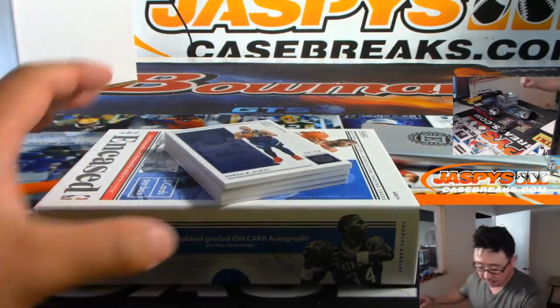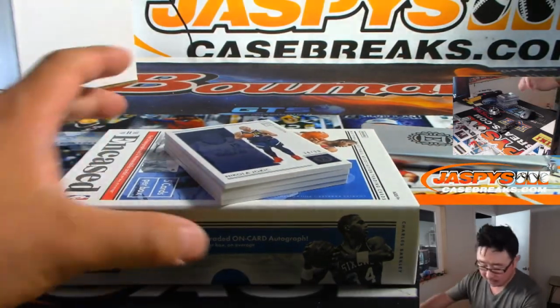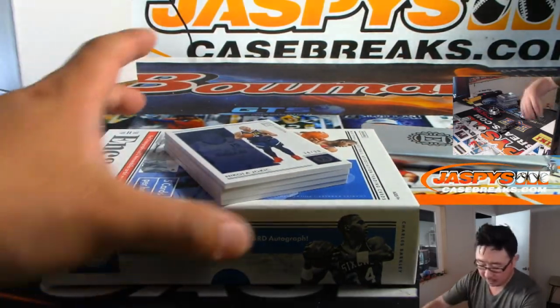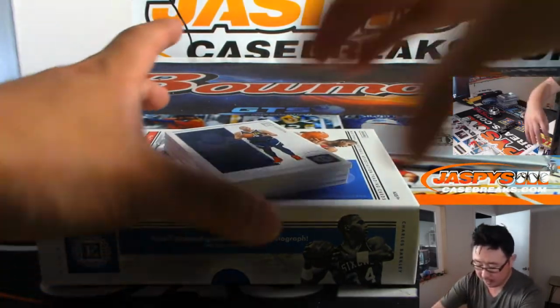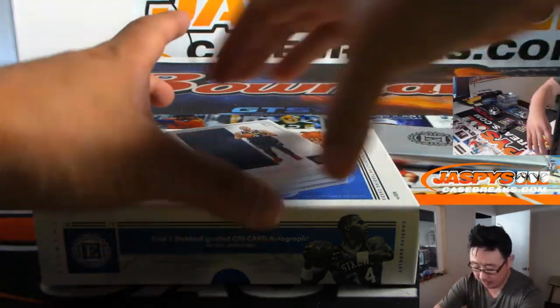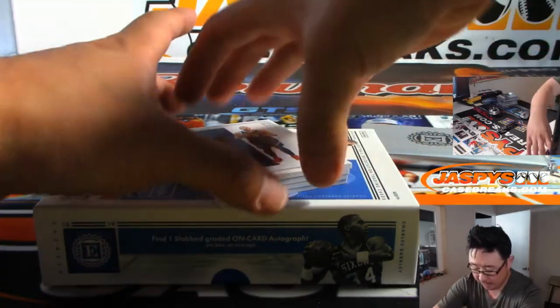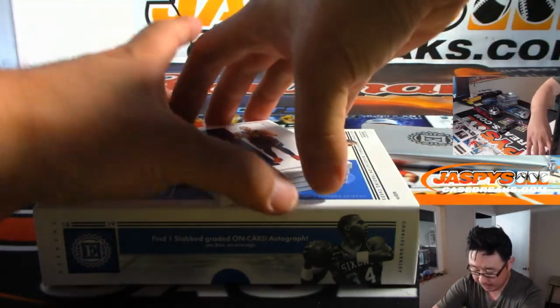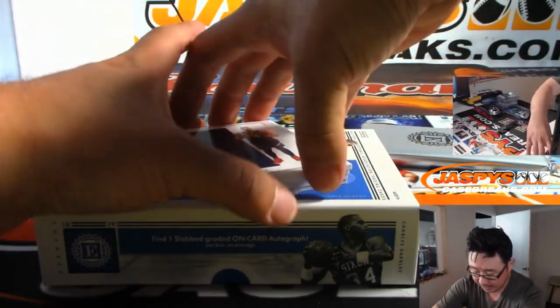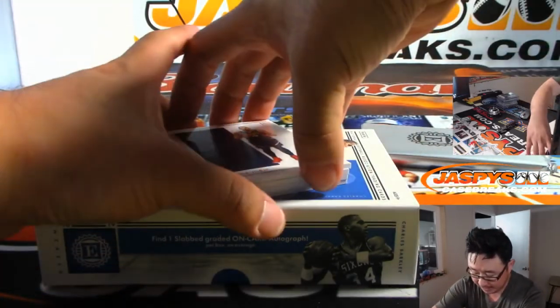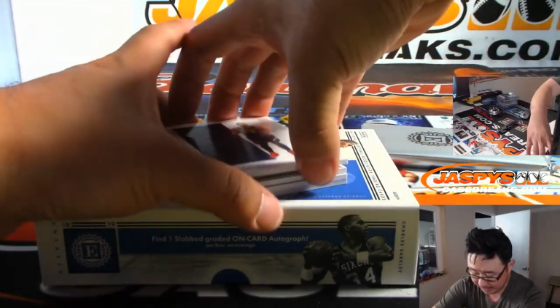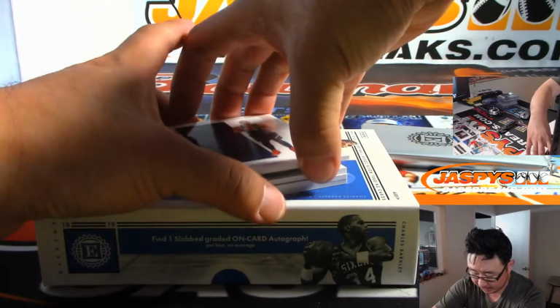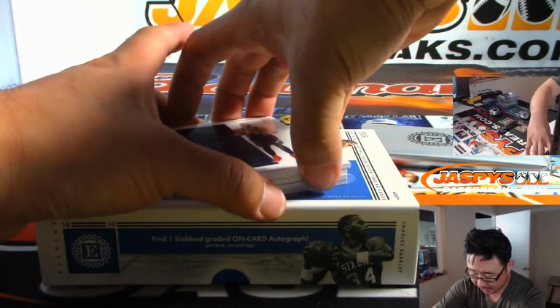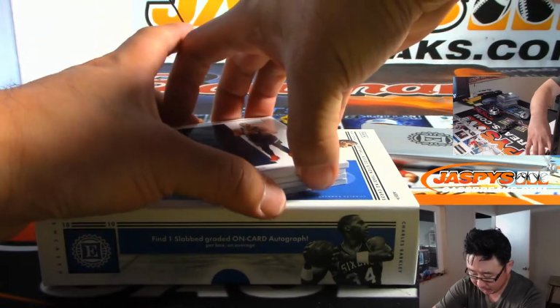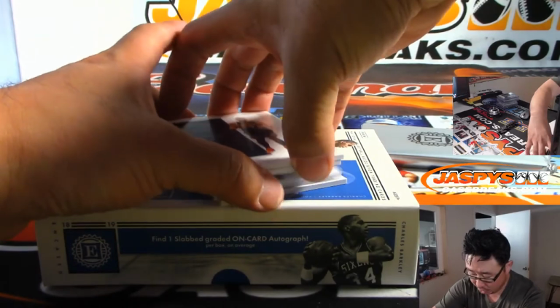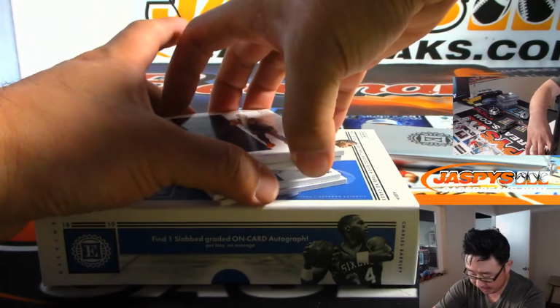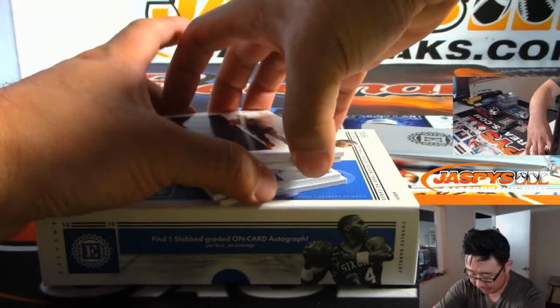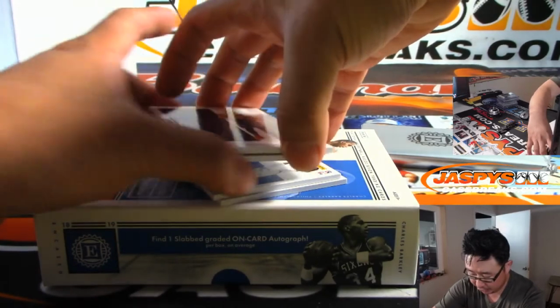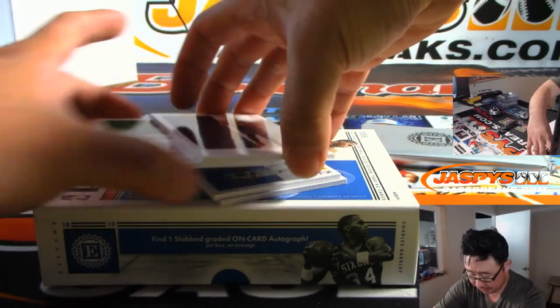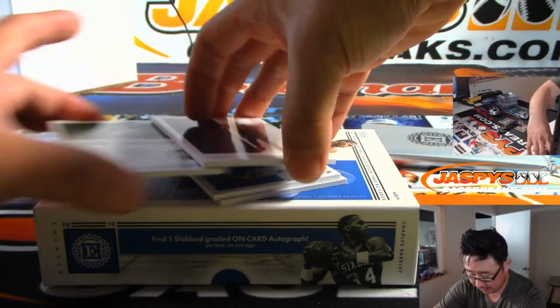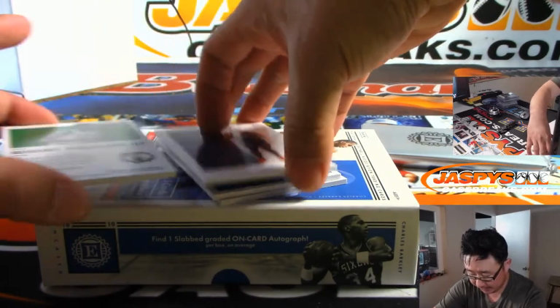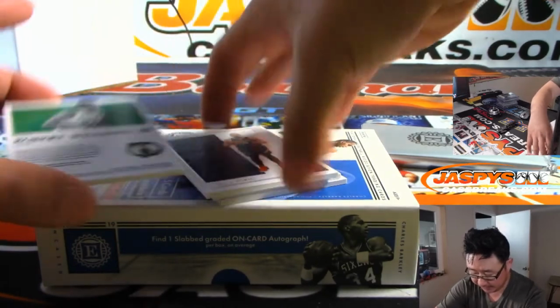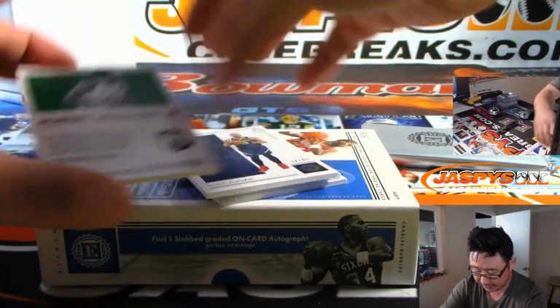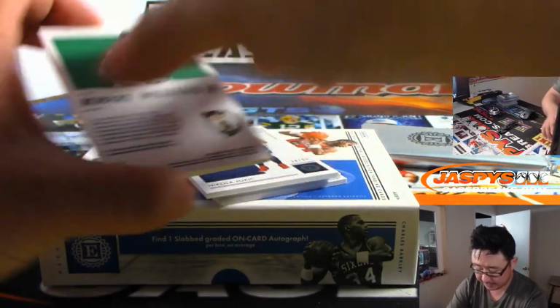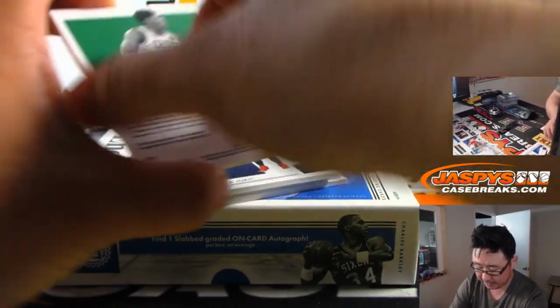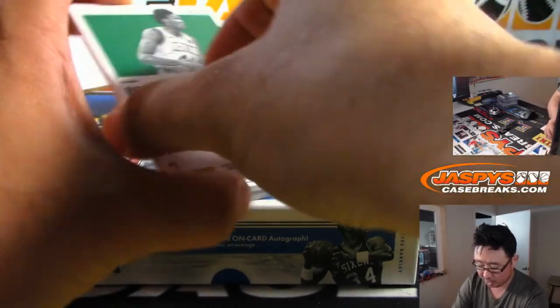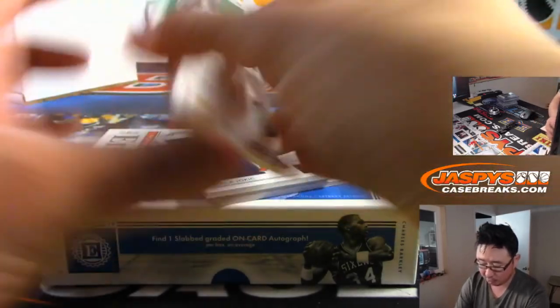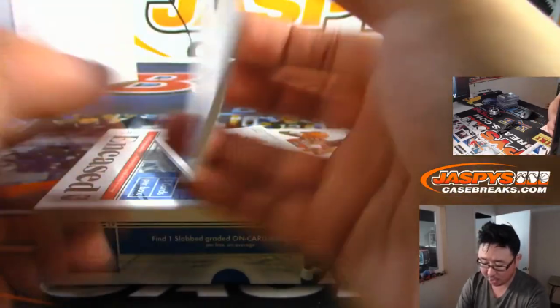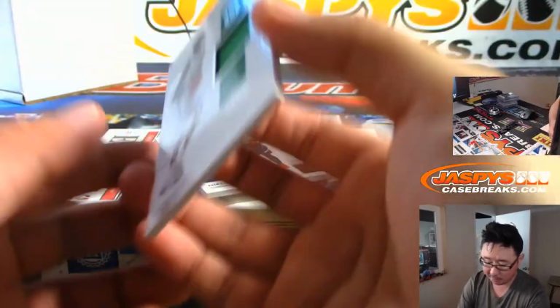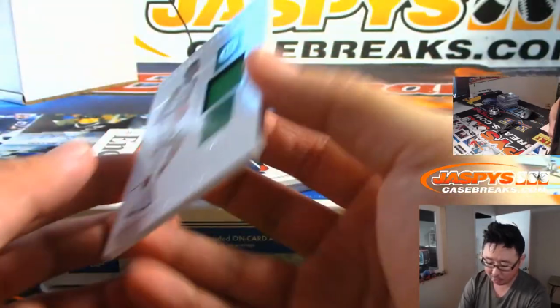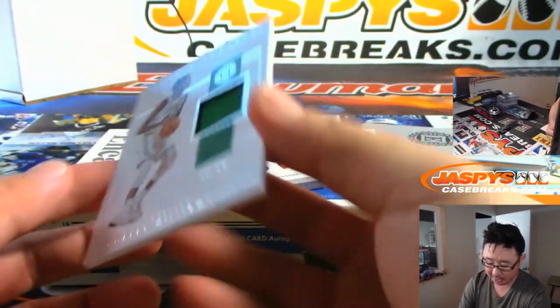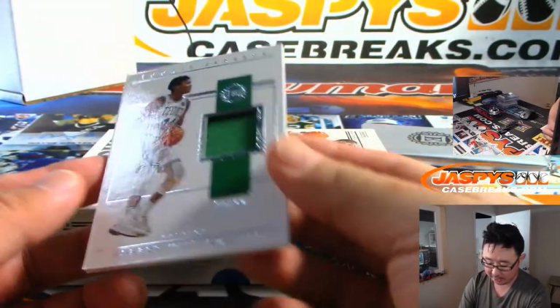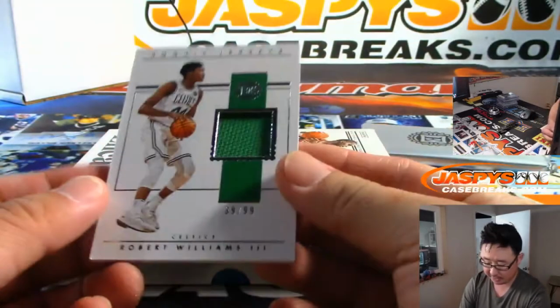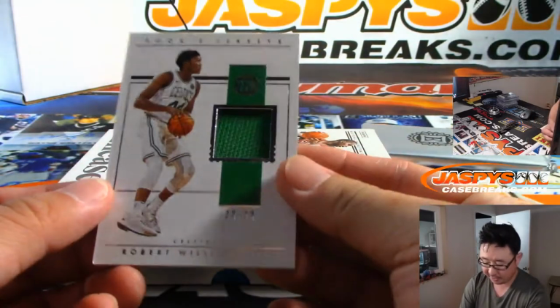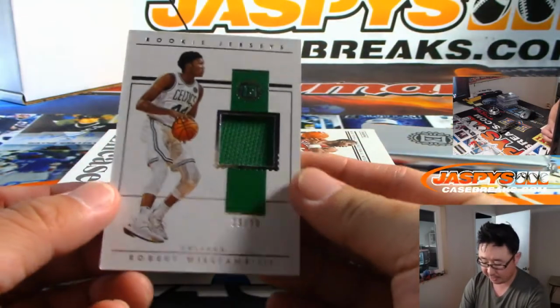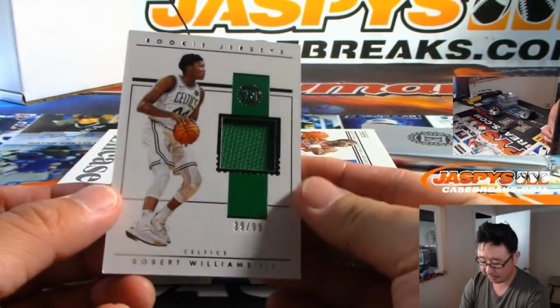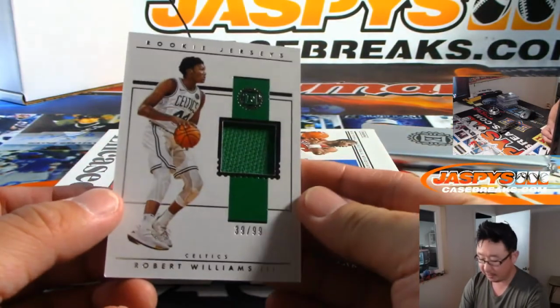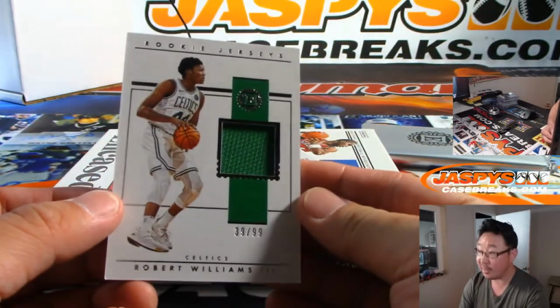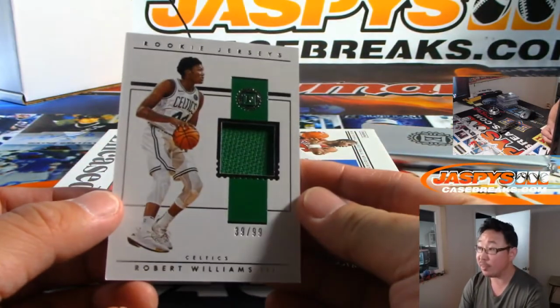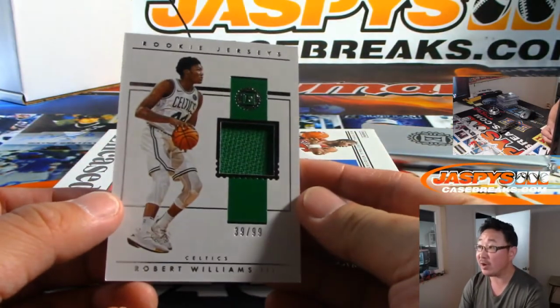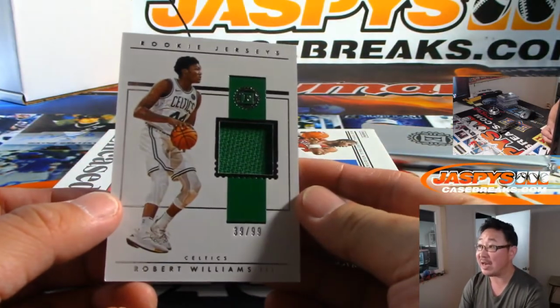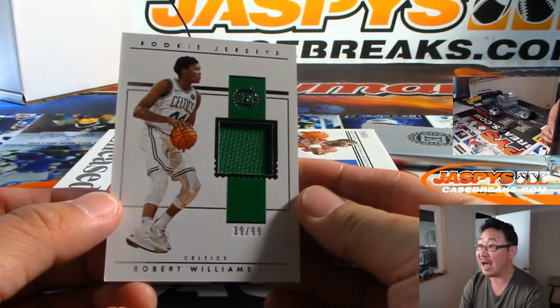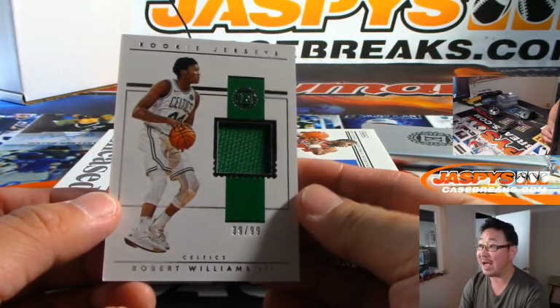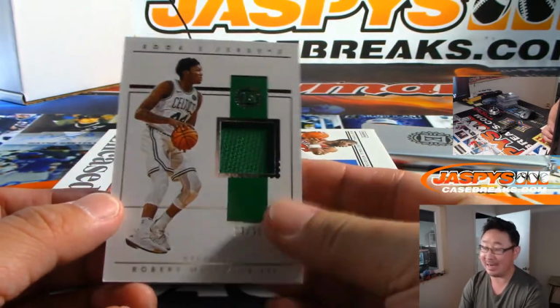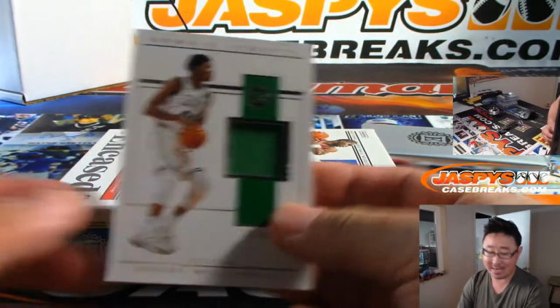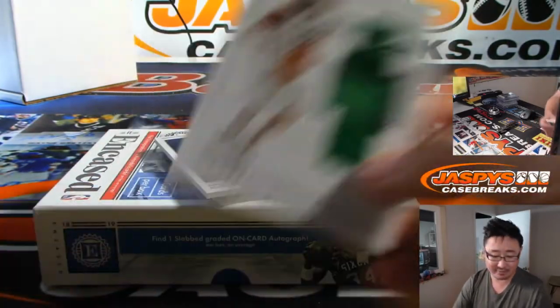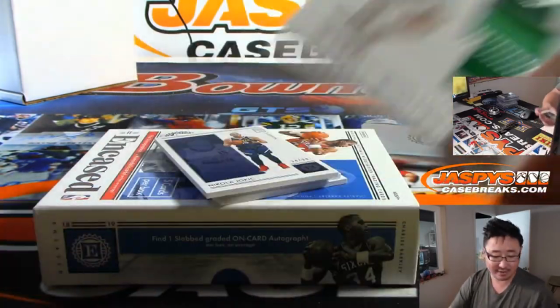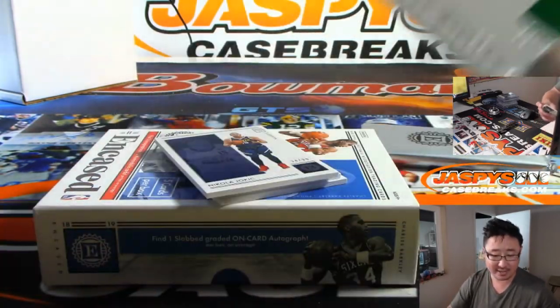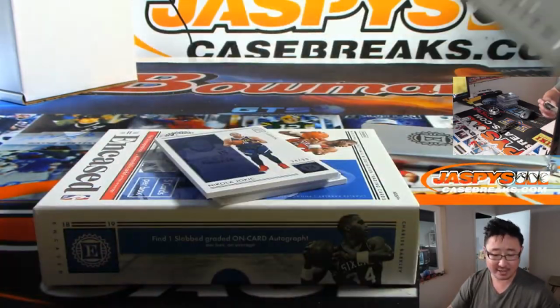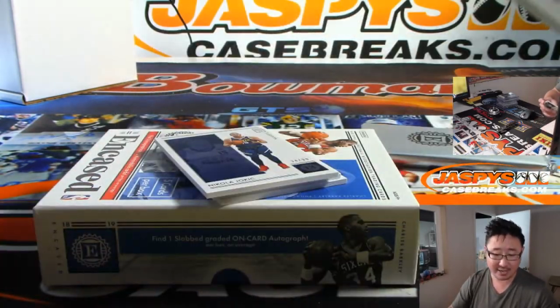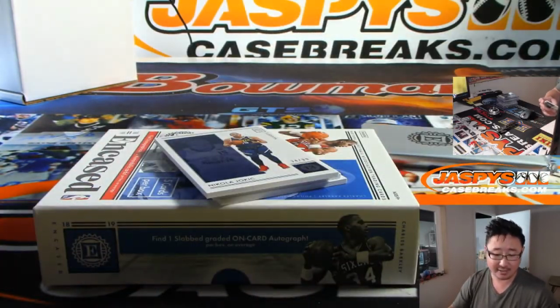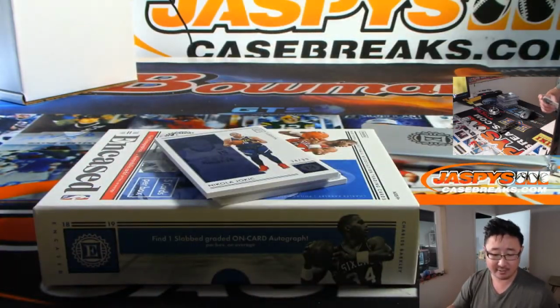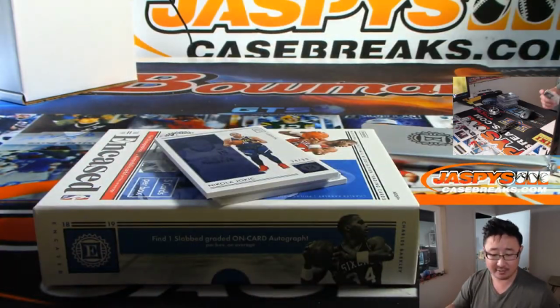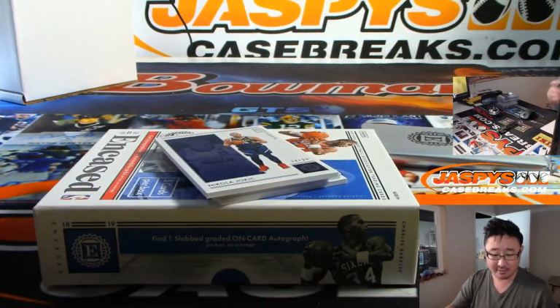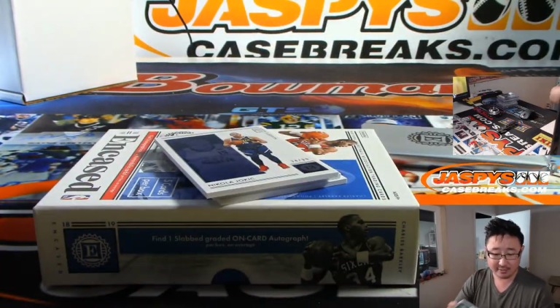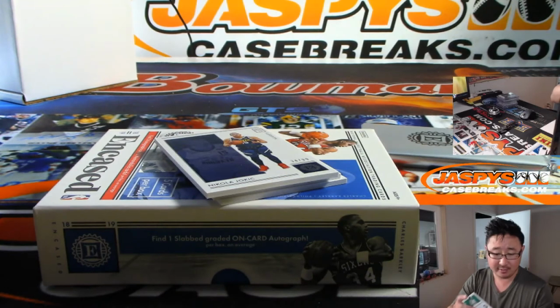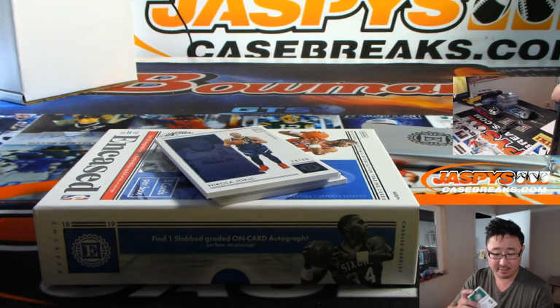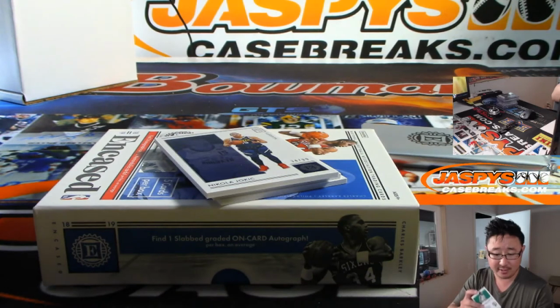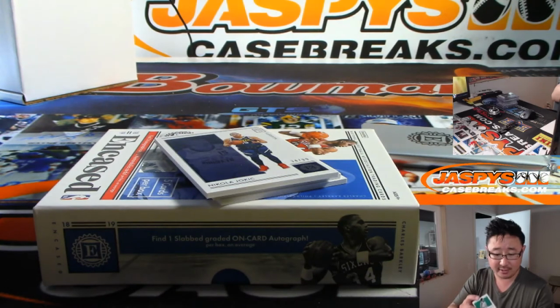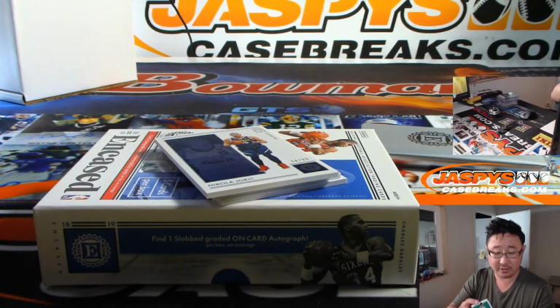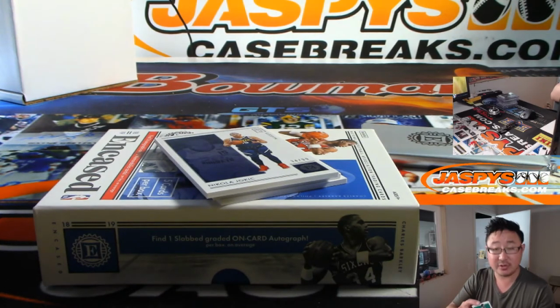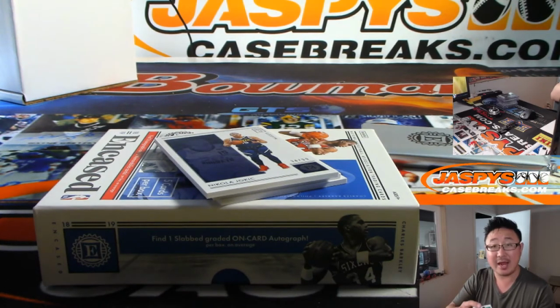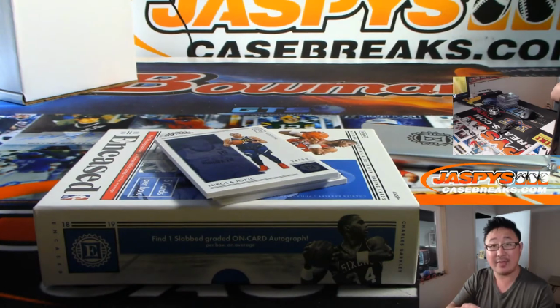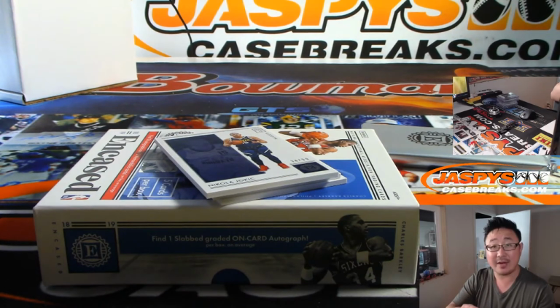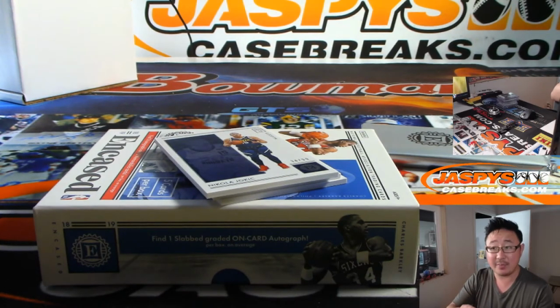Behind Nikola Jokic is Robert Williams III, 39 out of 99. That goes to Anthony P.